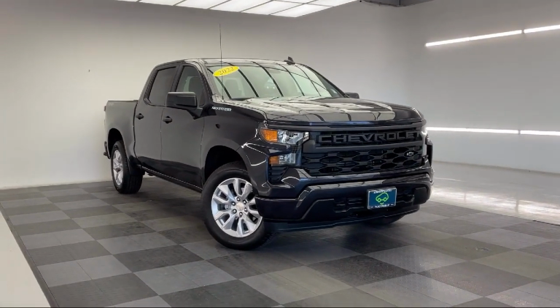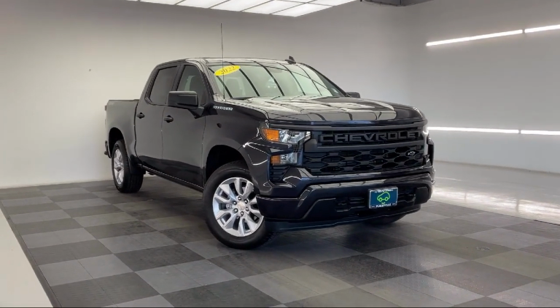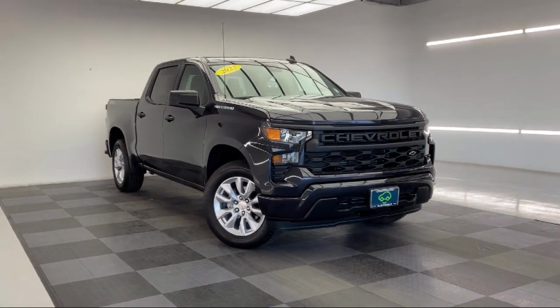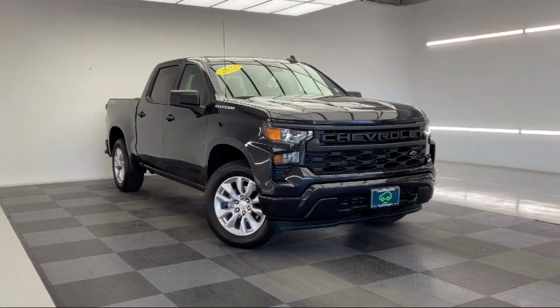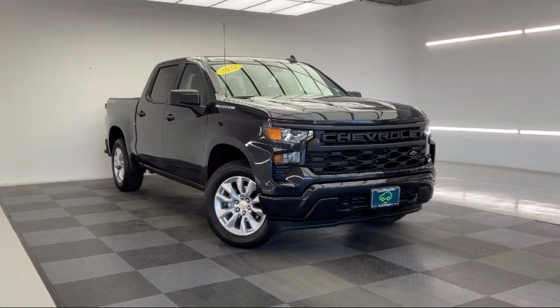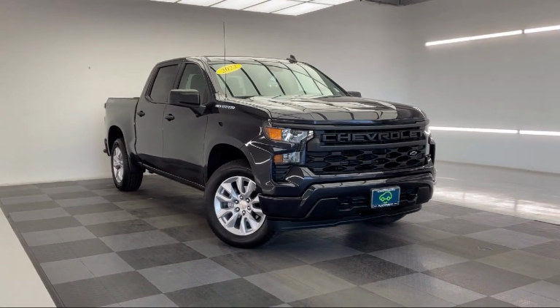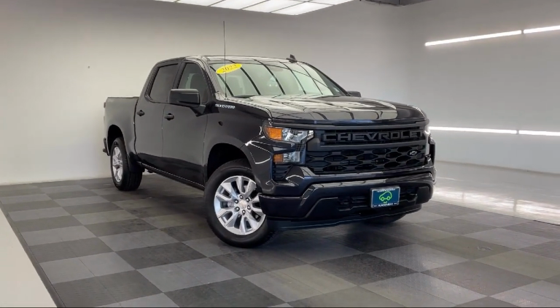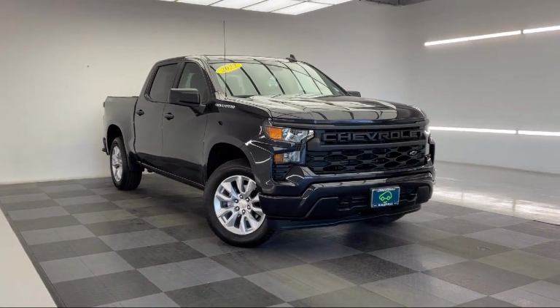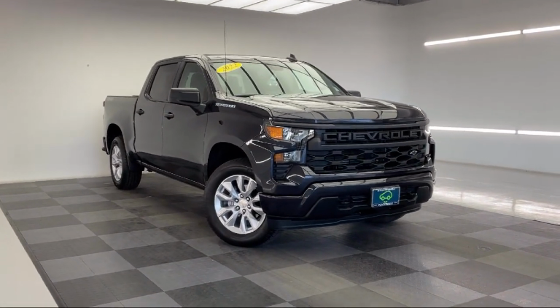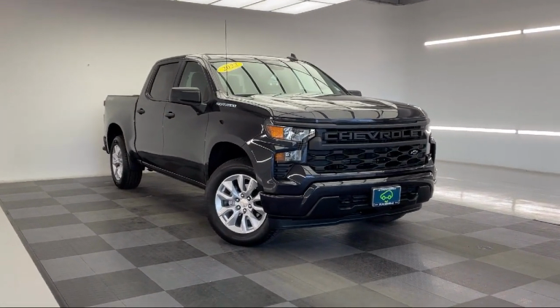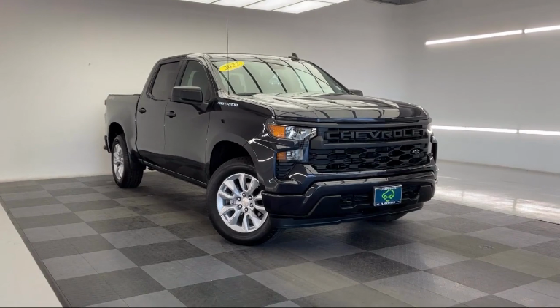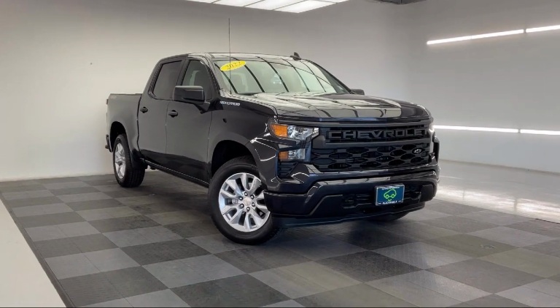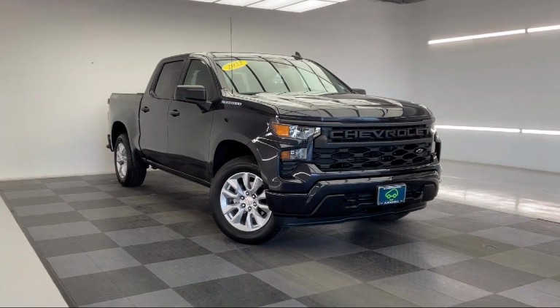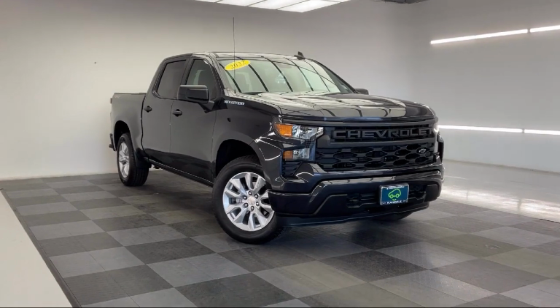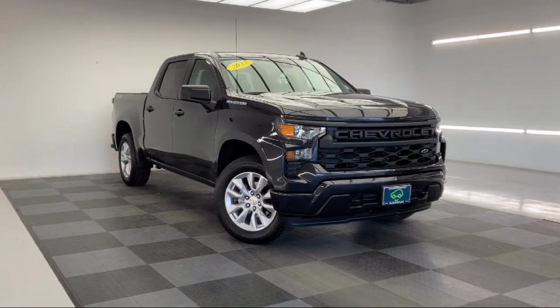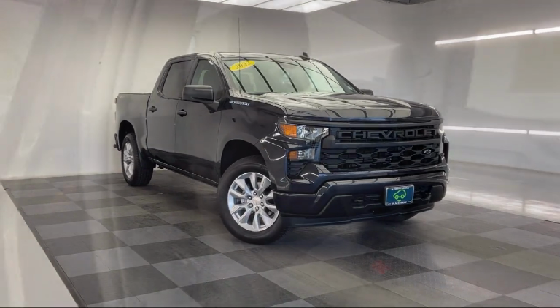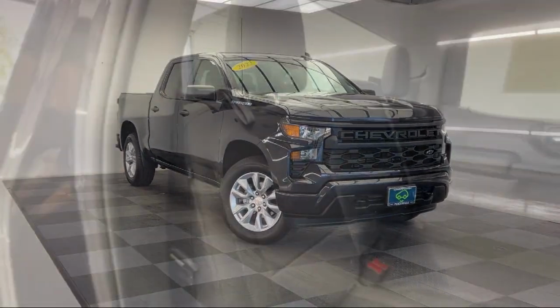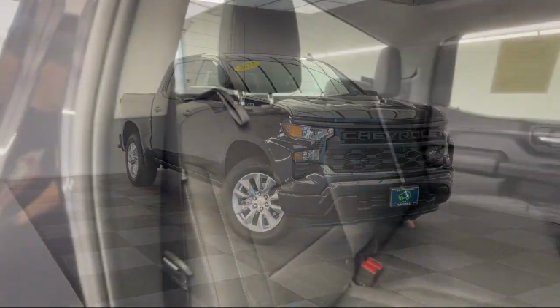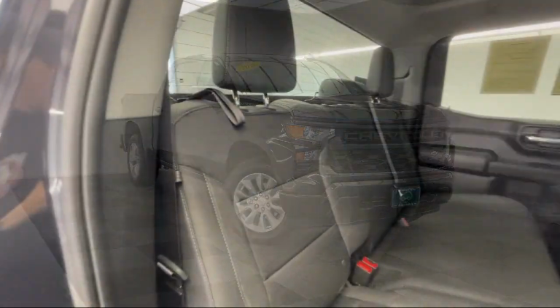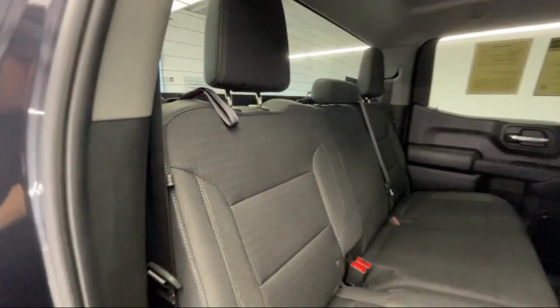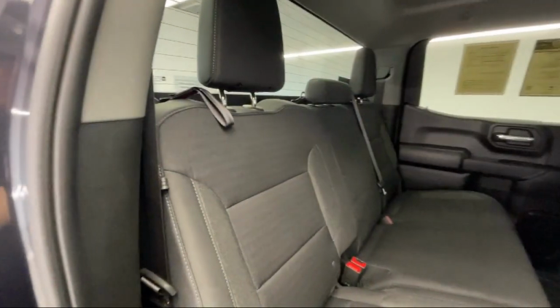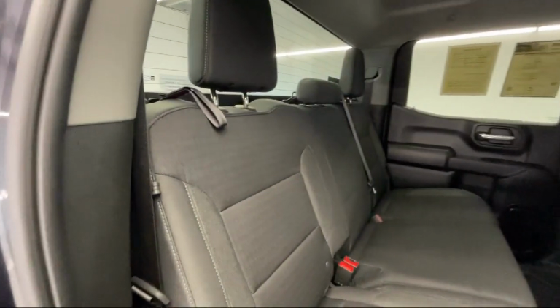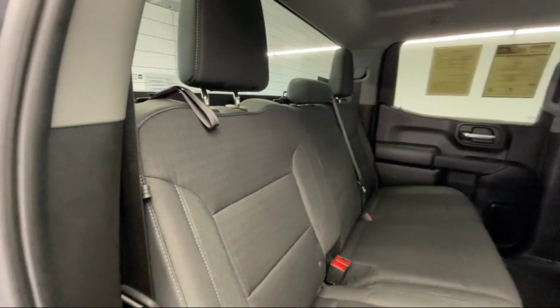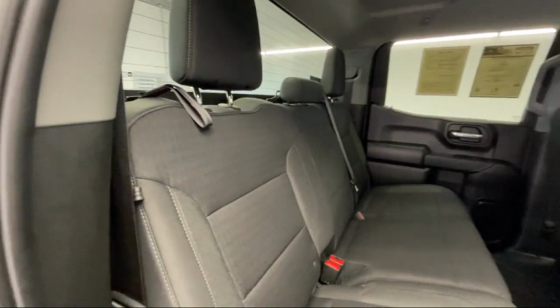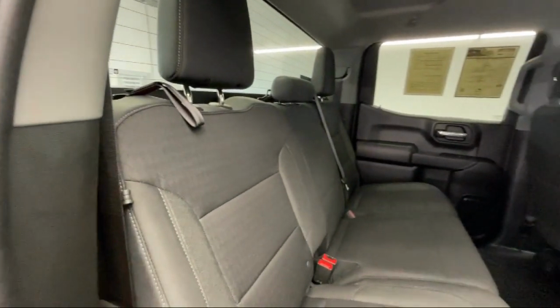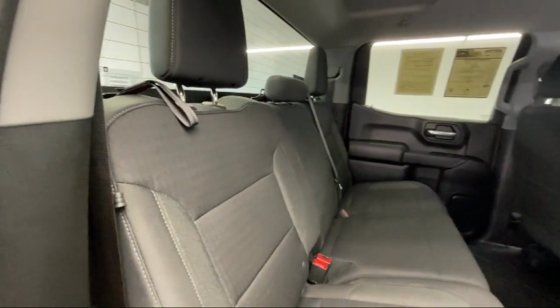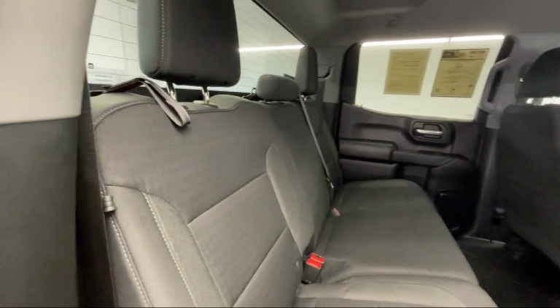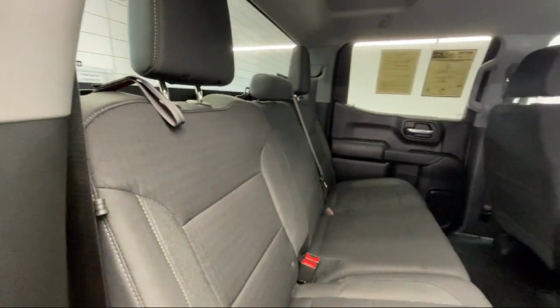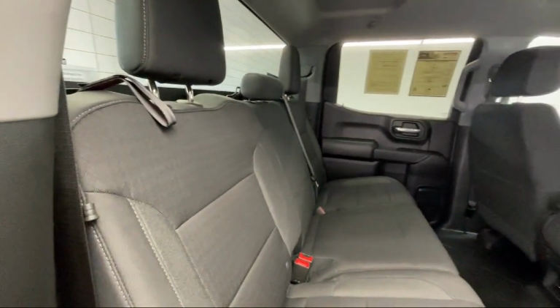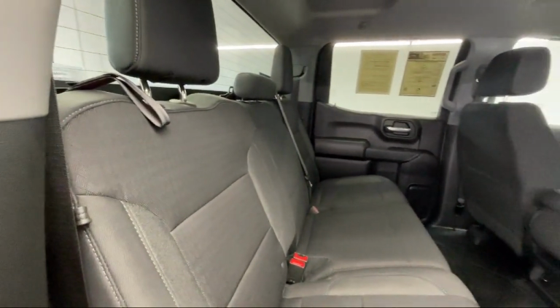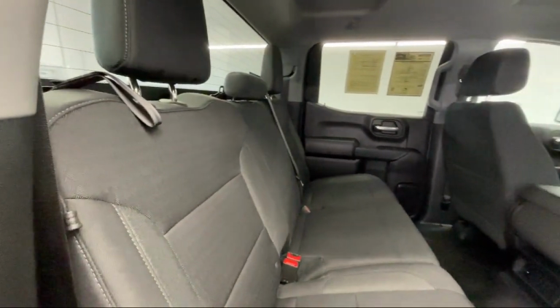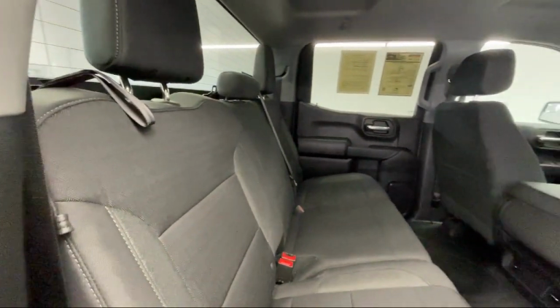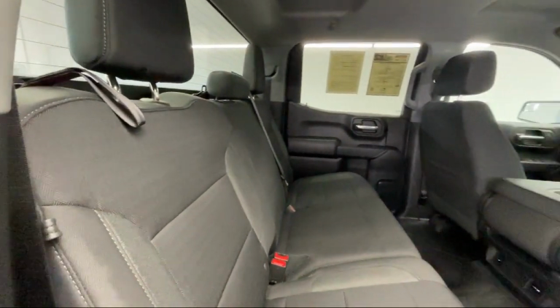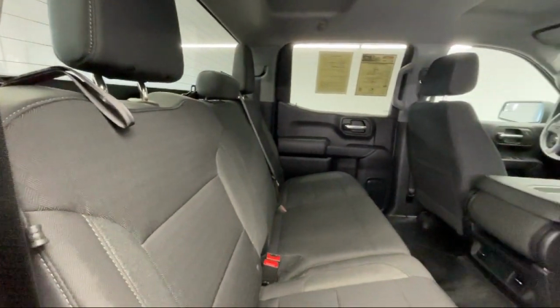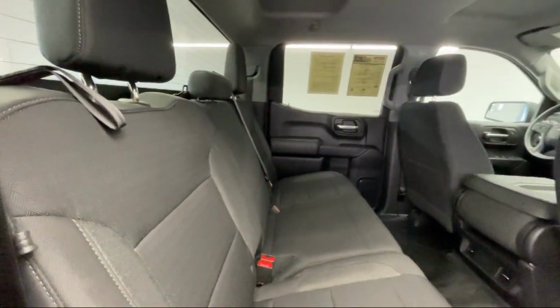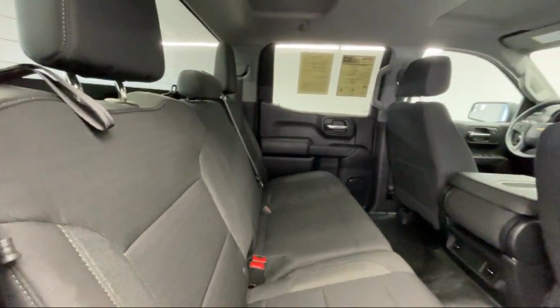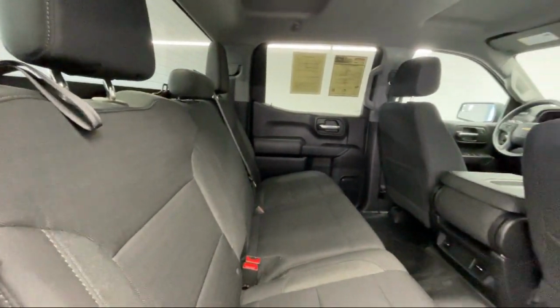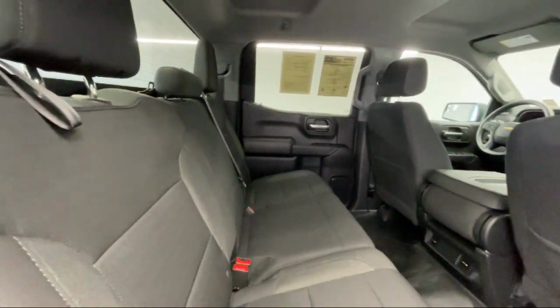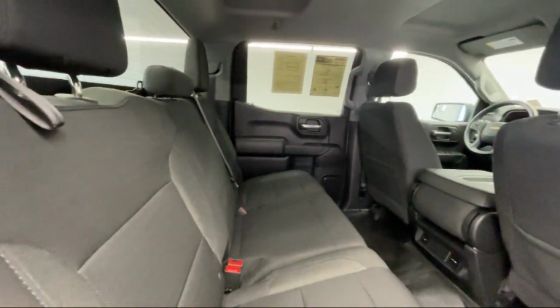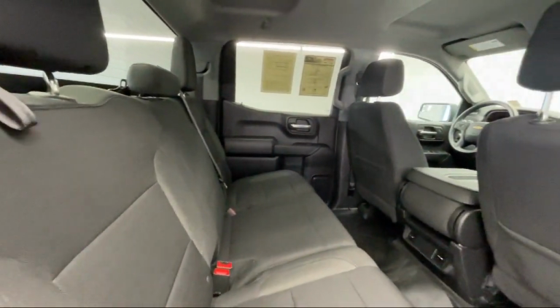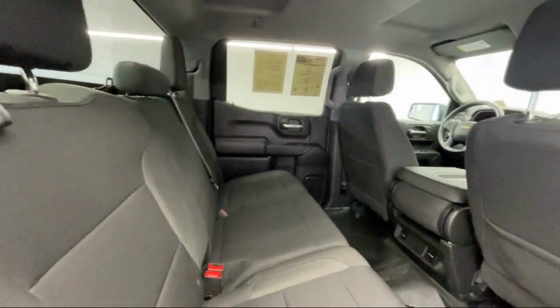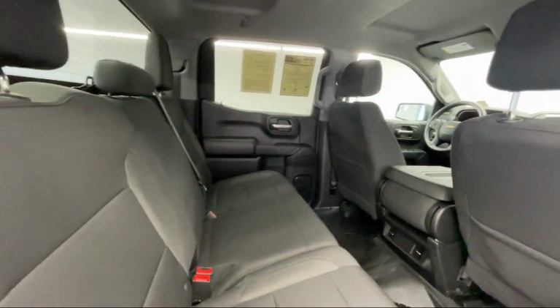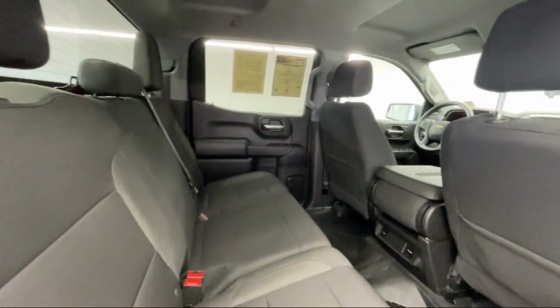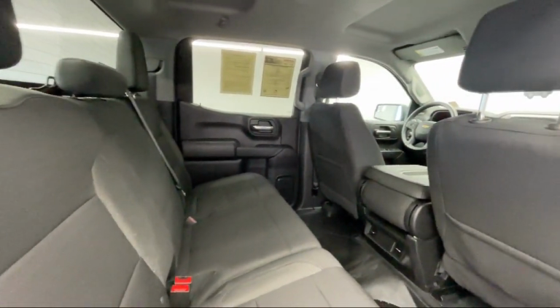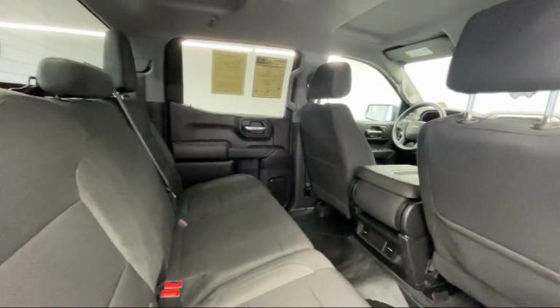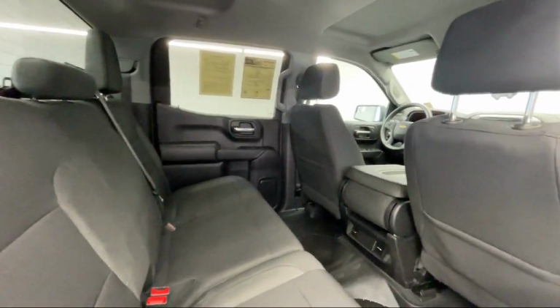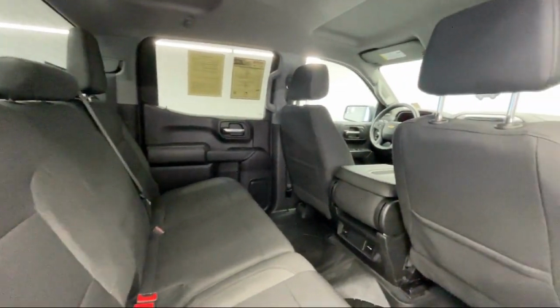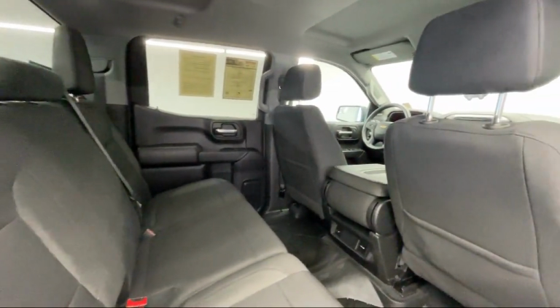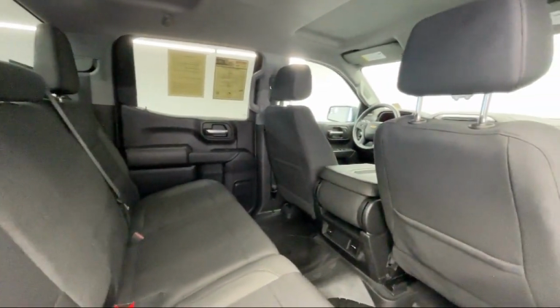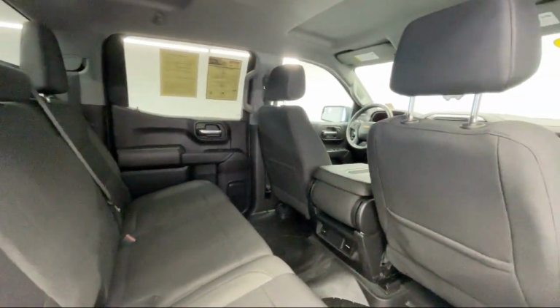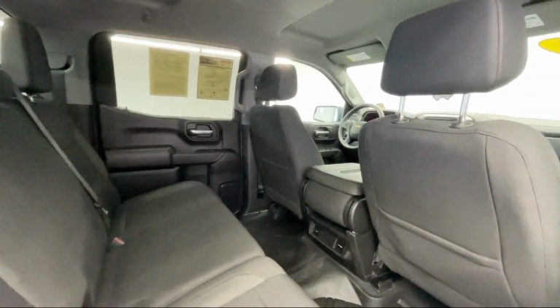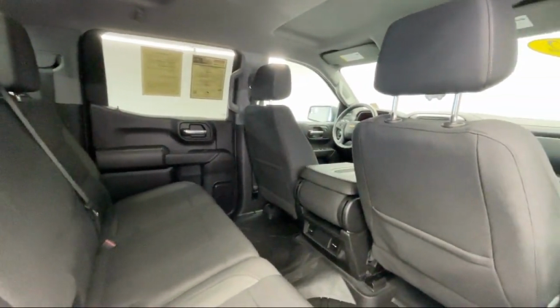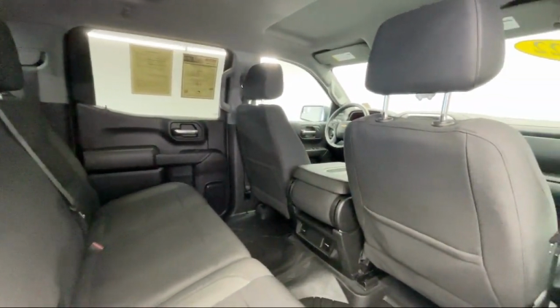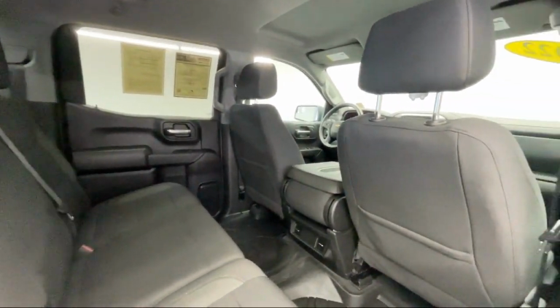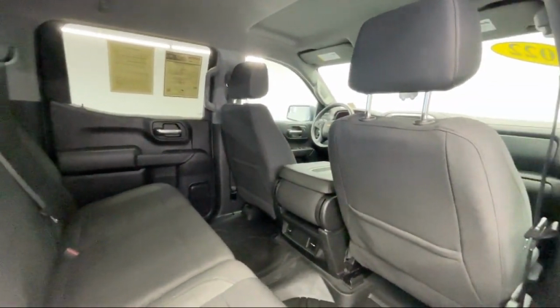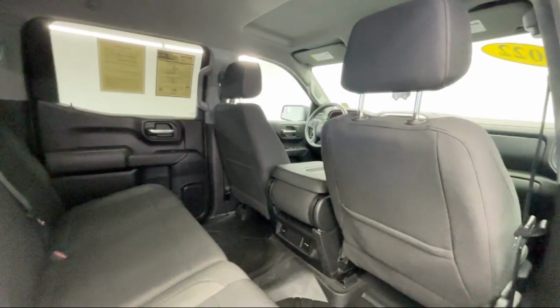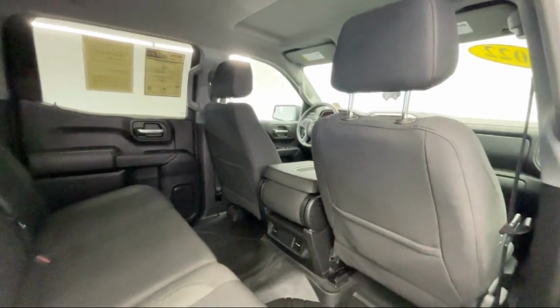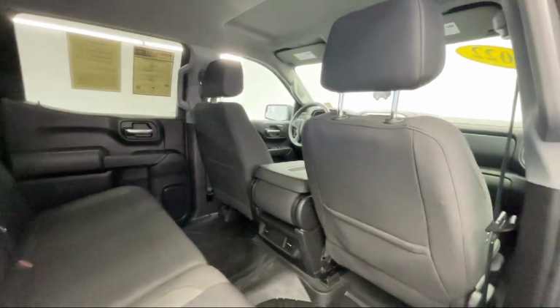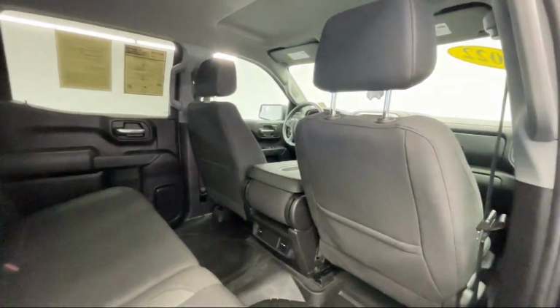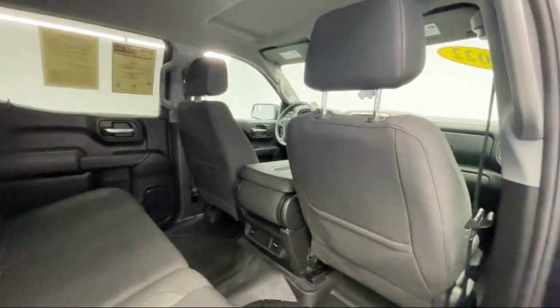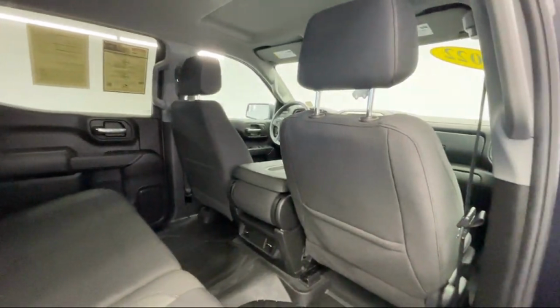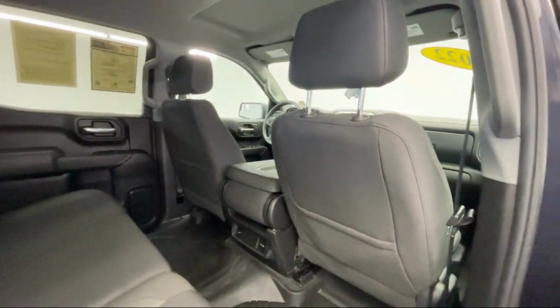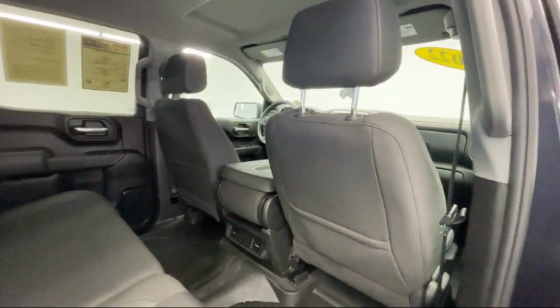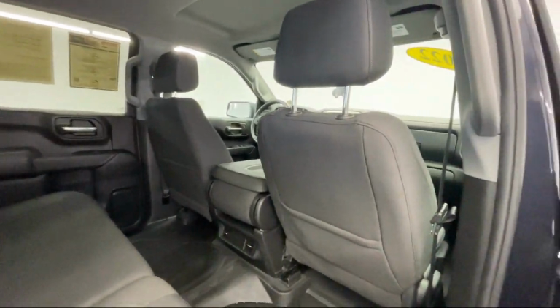It also features Tow Hooks, Bluetooth Smartphone Integration, 4-Wheel Drive, and has less than 10,000 miles on the odometer.